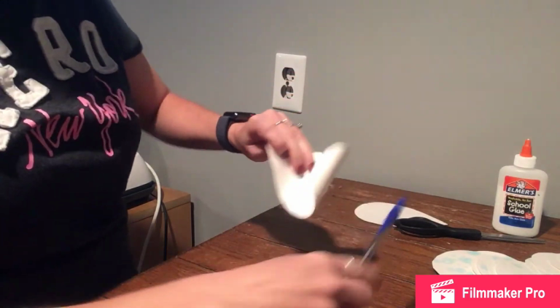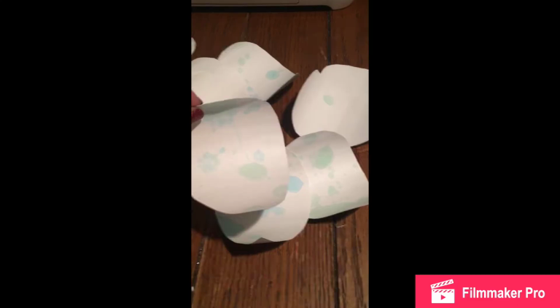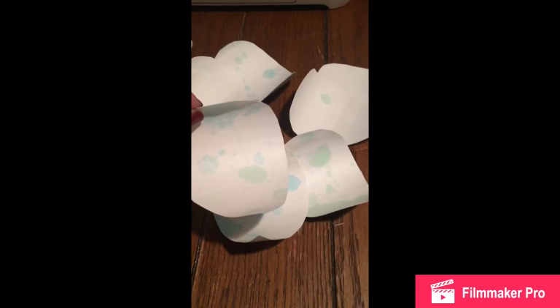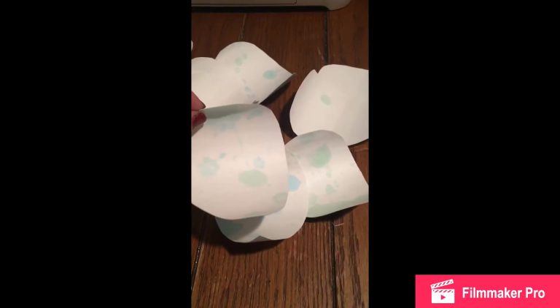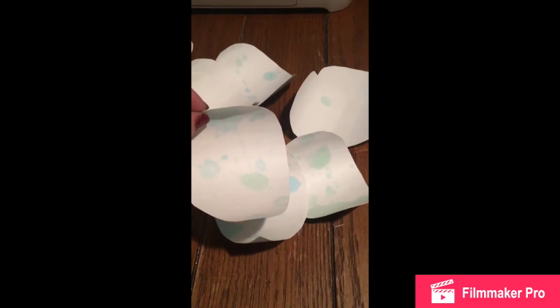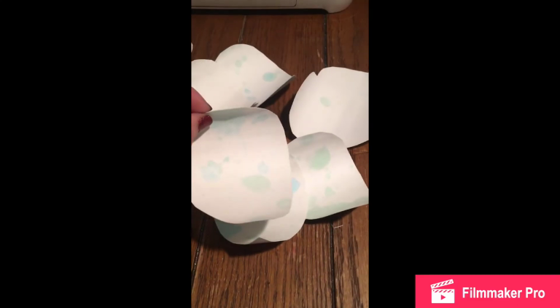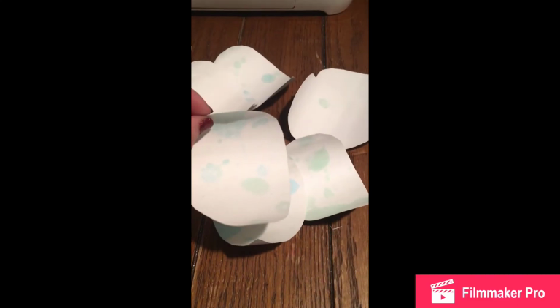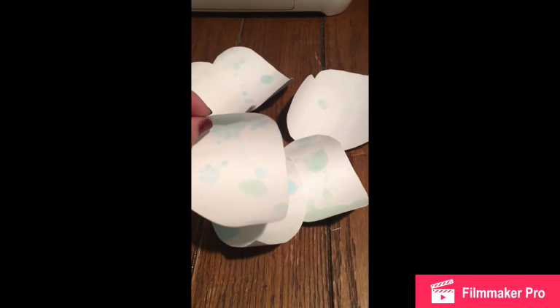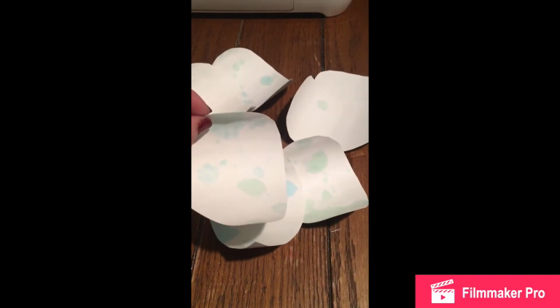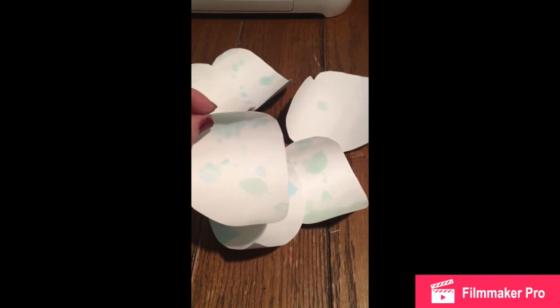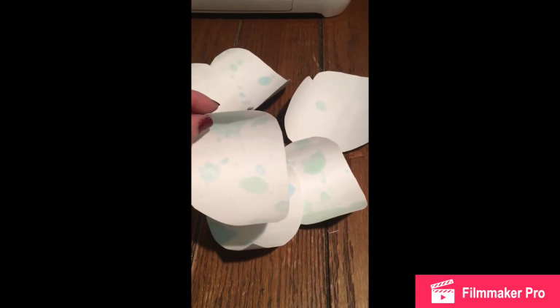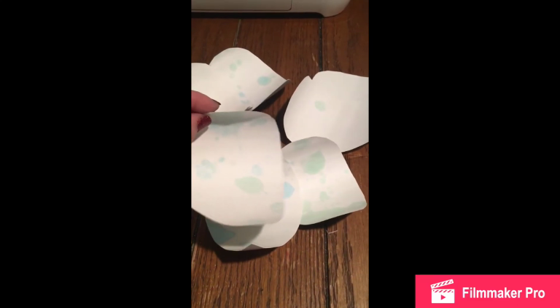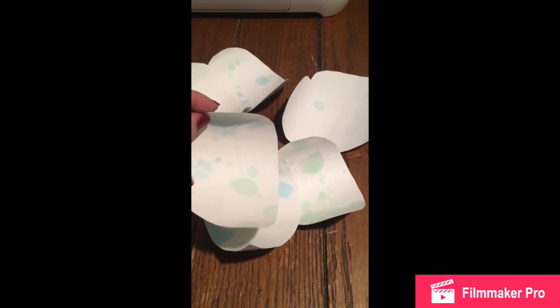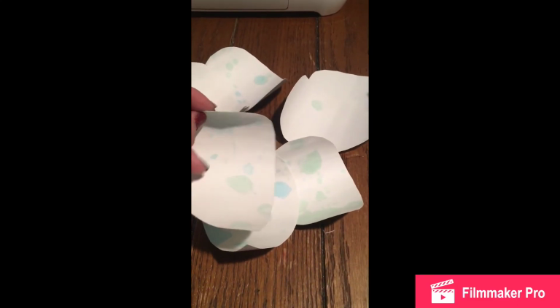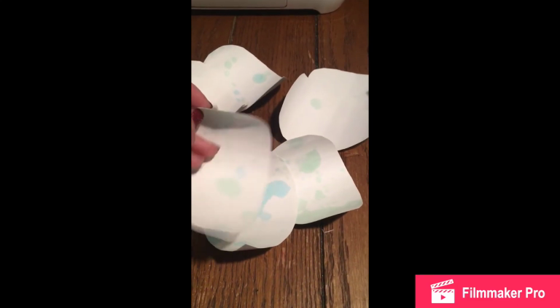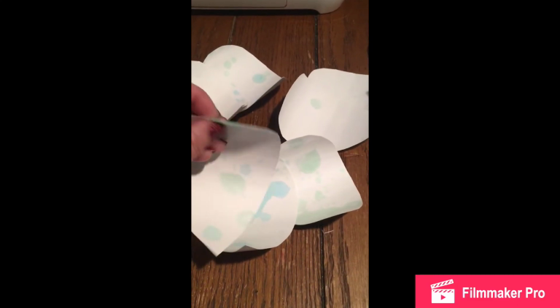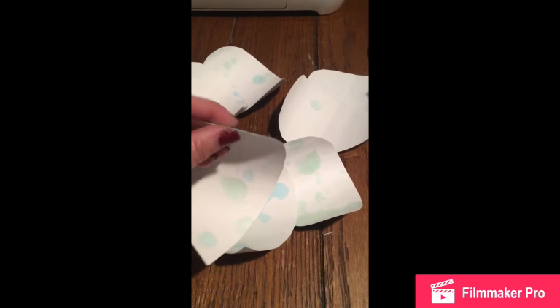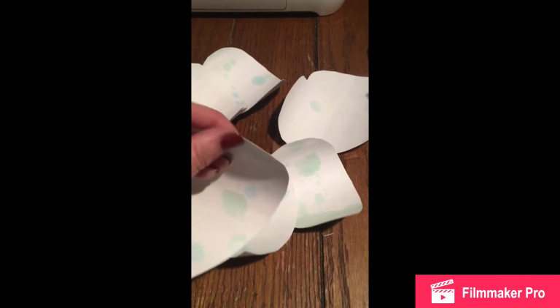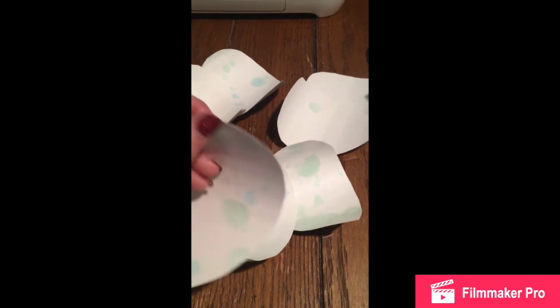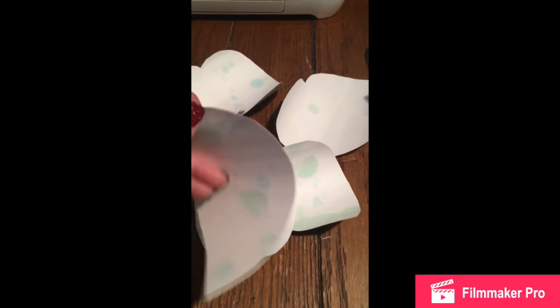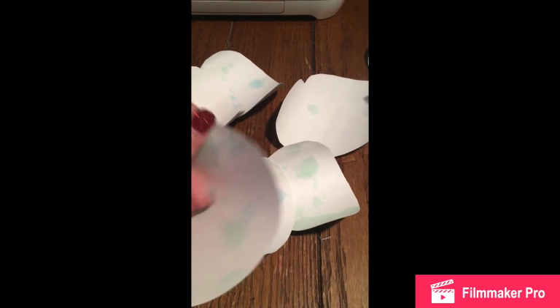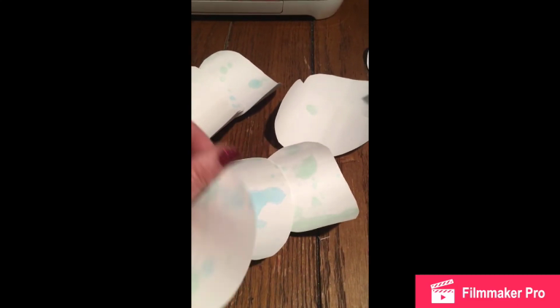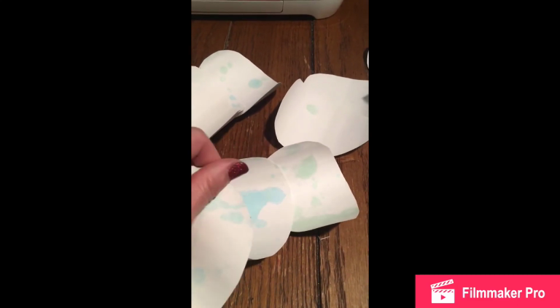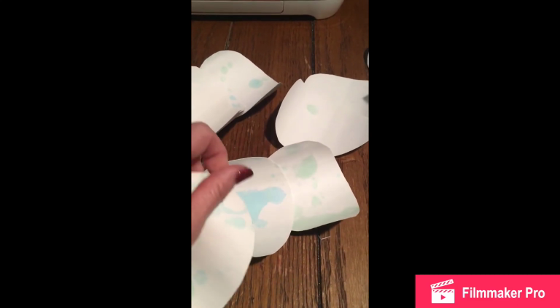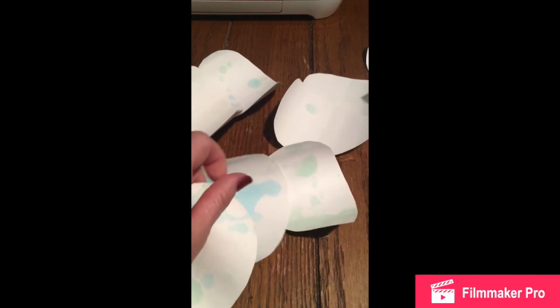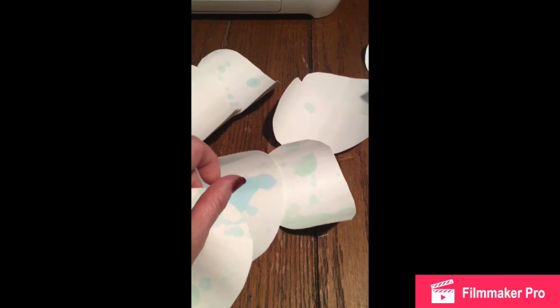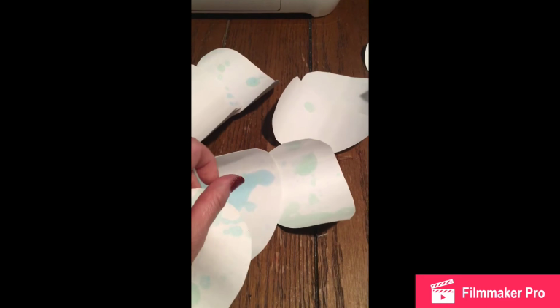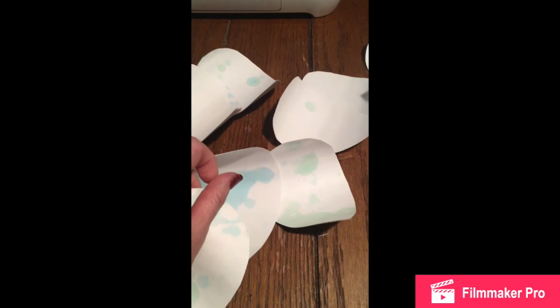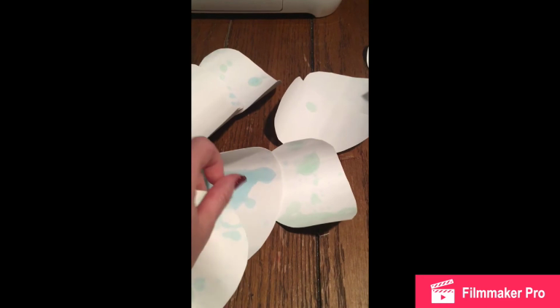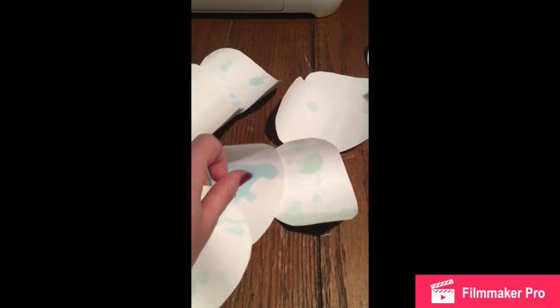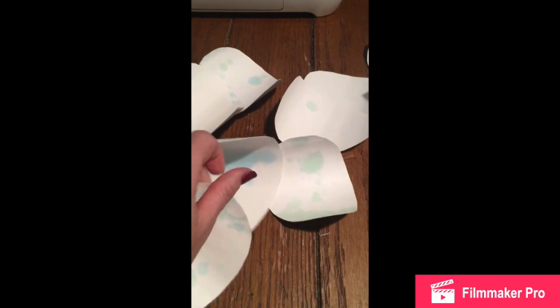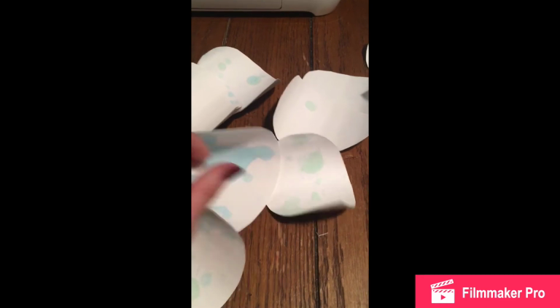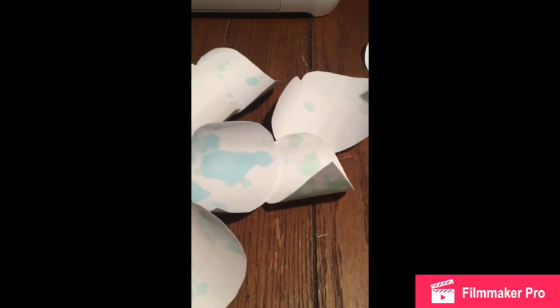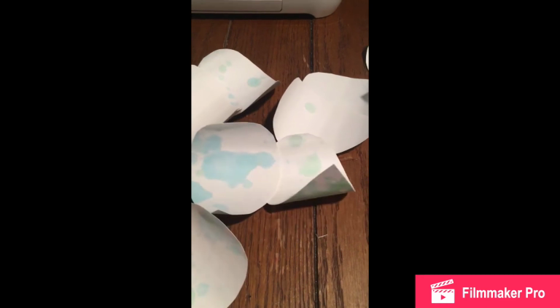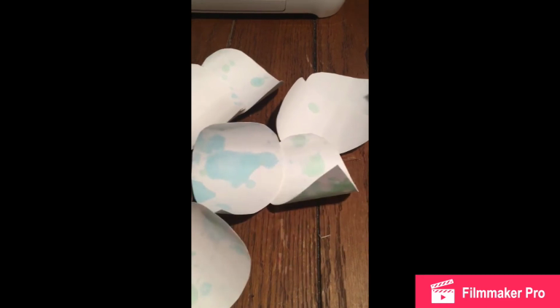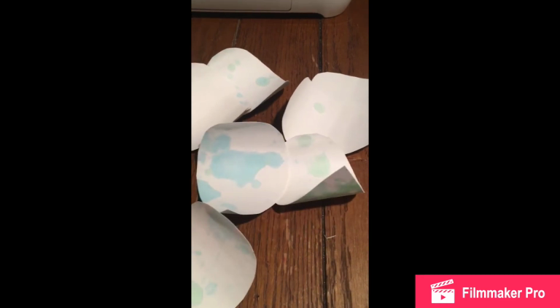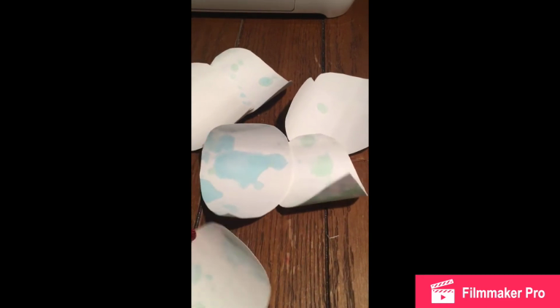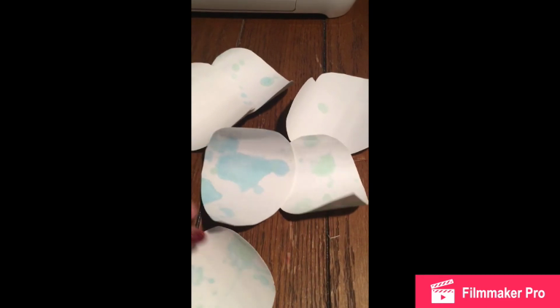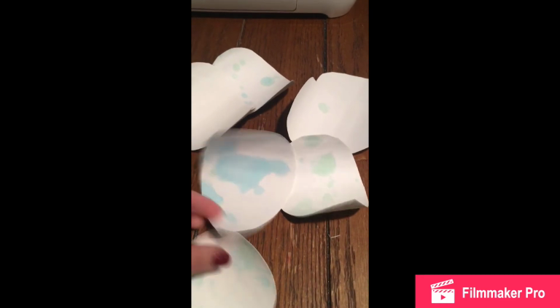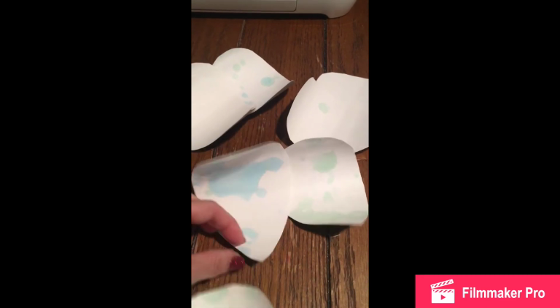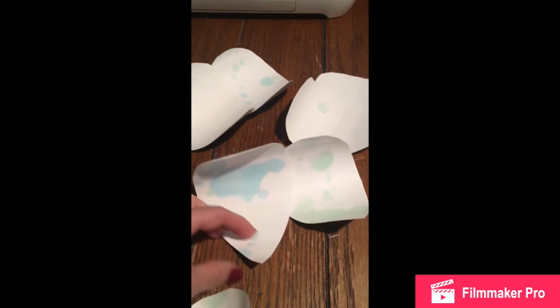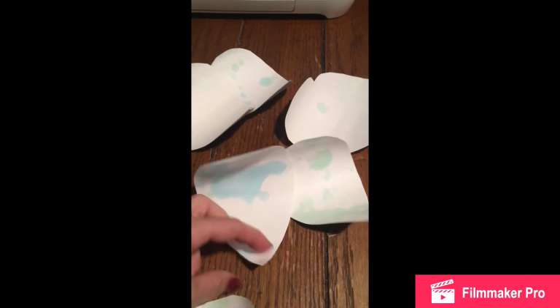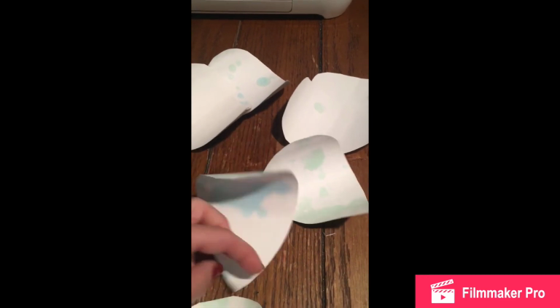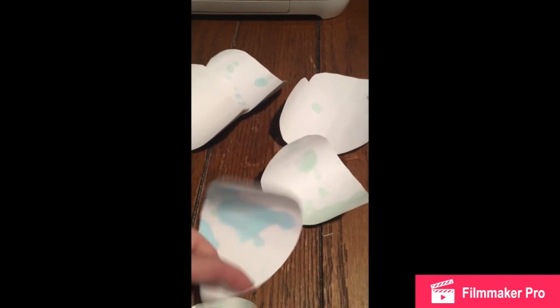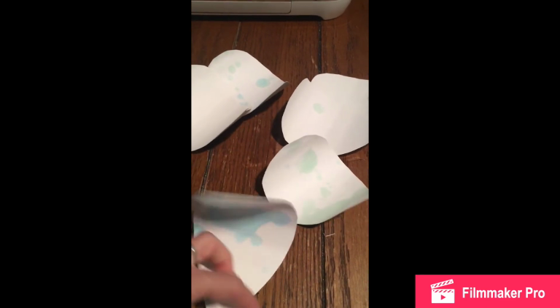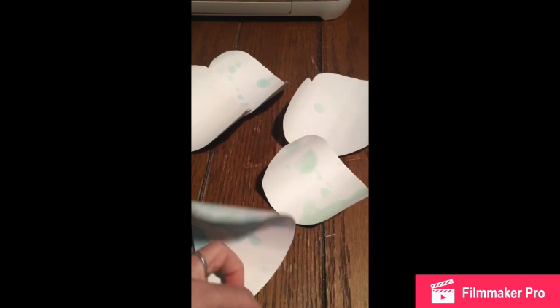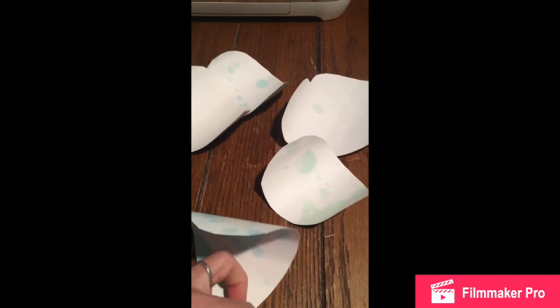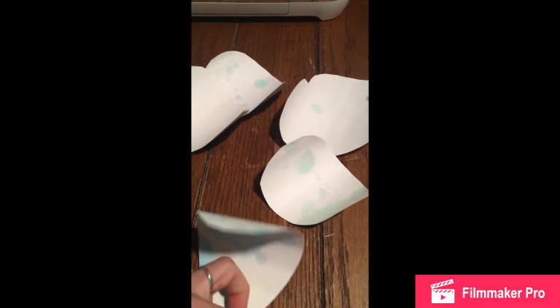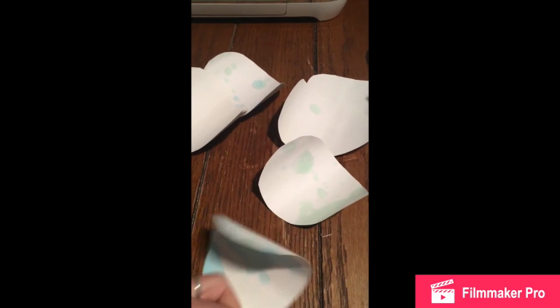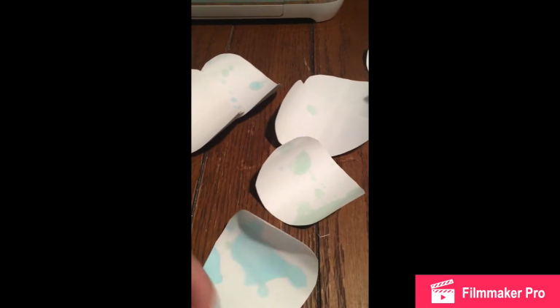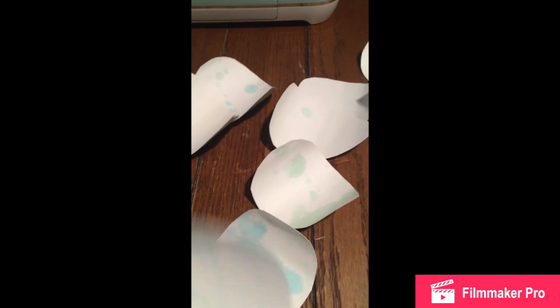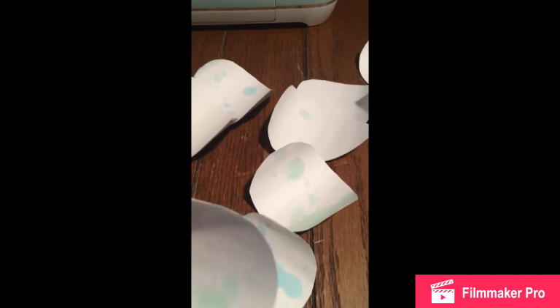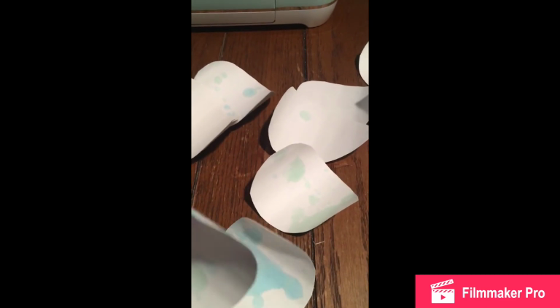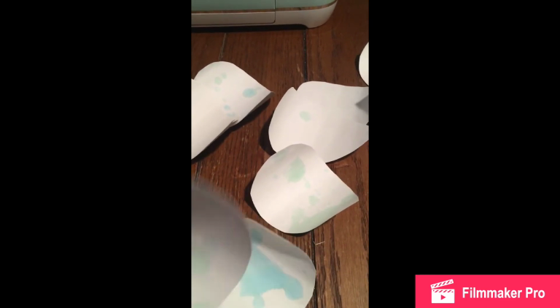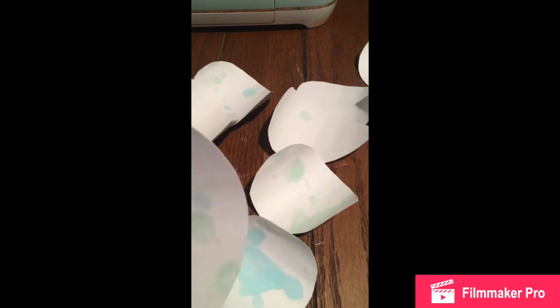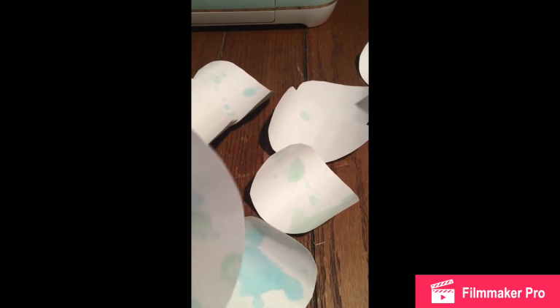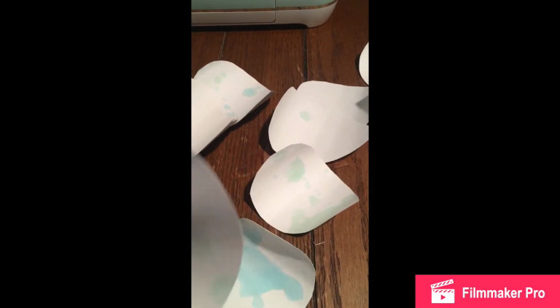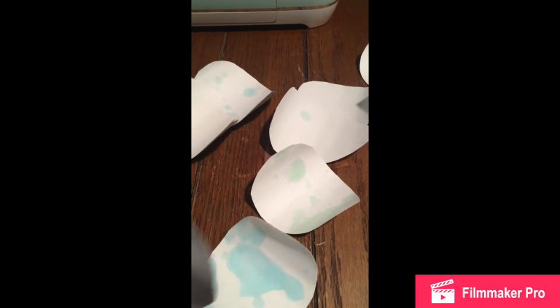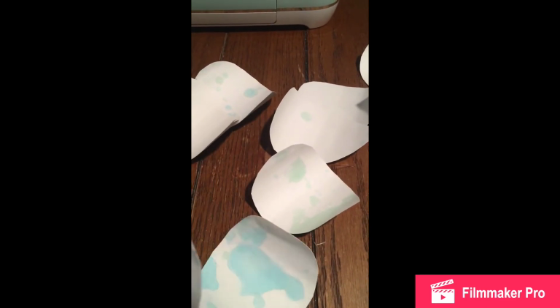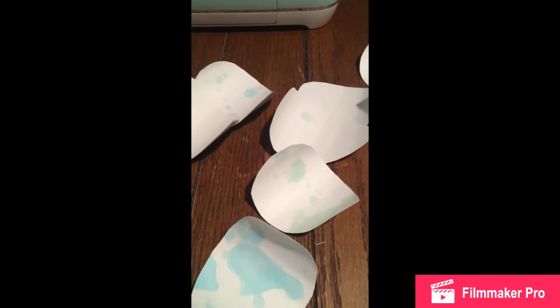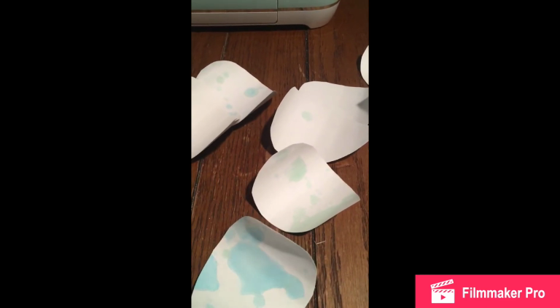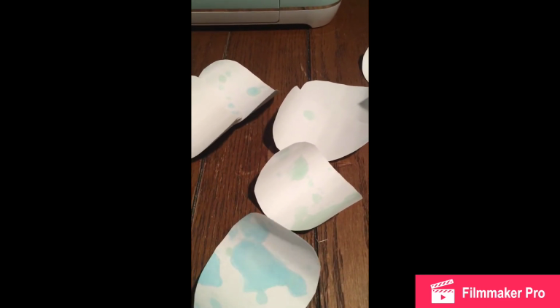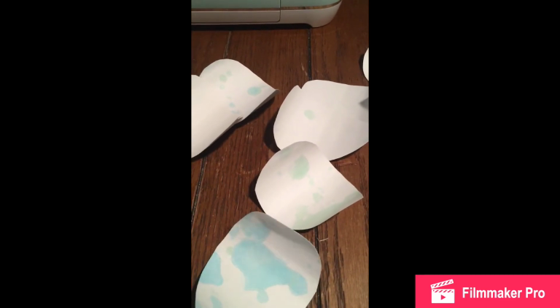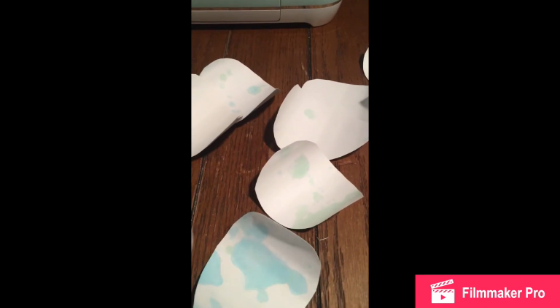If your petals are too curved, you can always bend them back a little bit and straighten them out just a little bit, so they are curved but not folded all the way over.